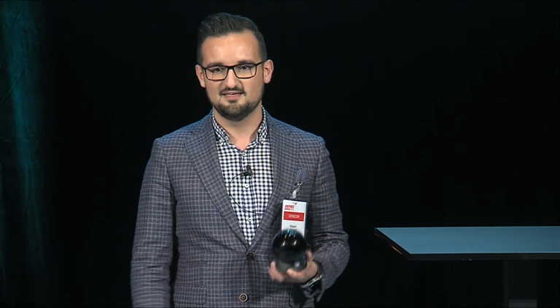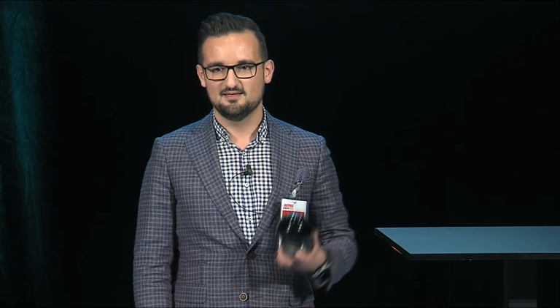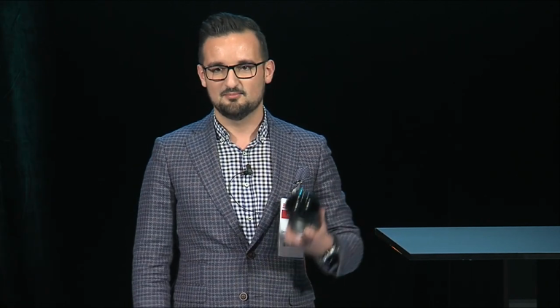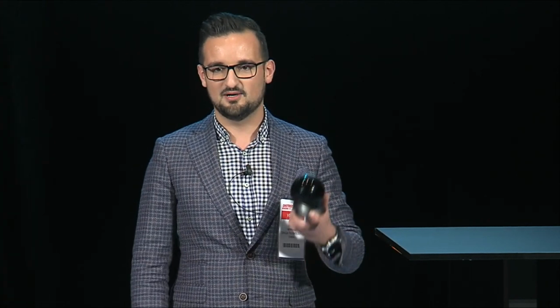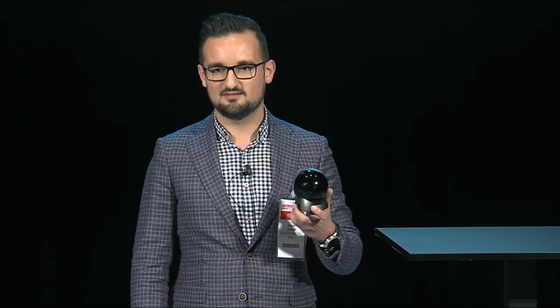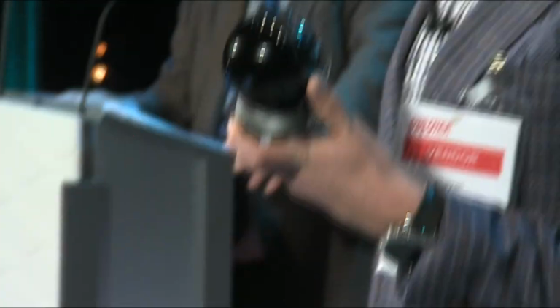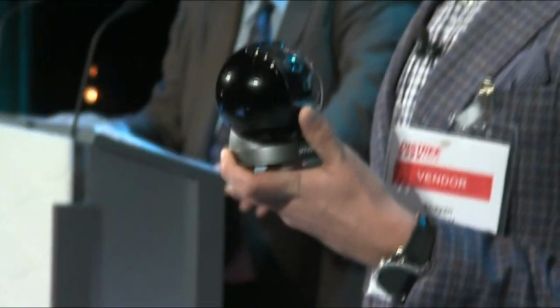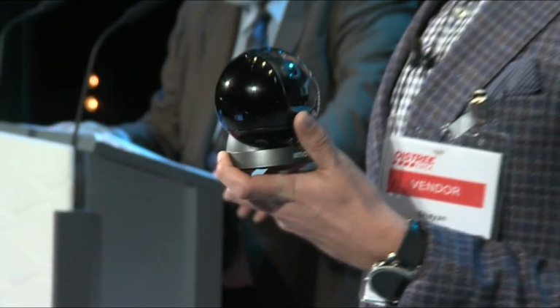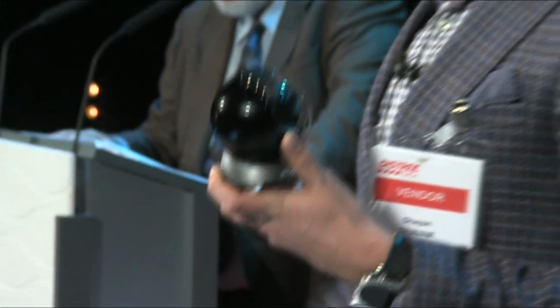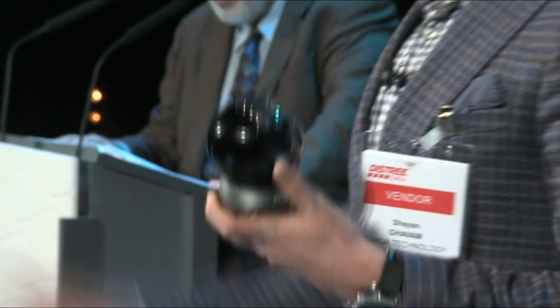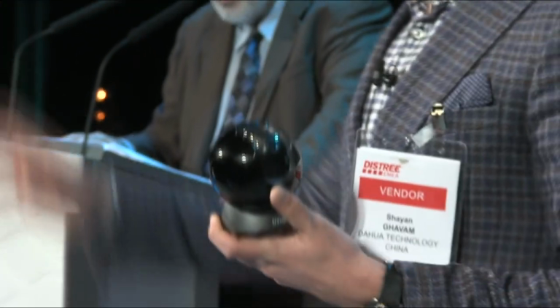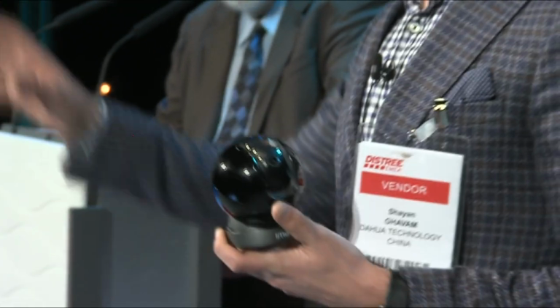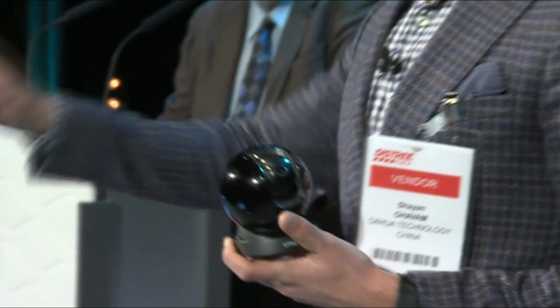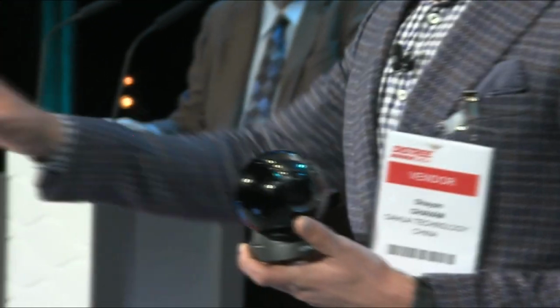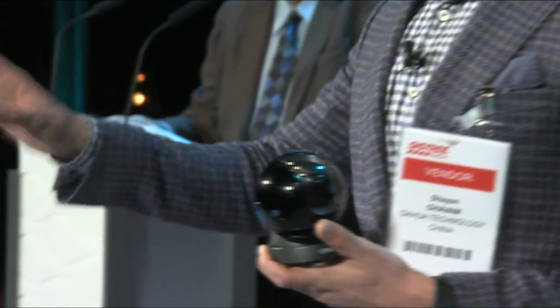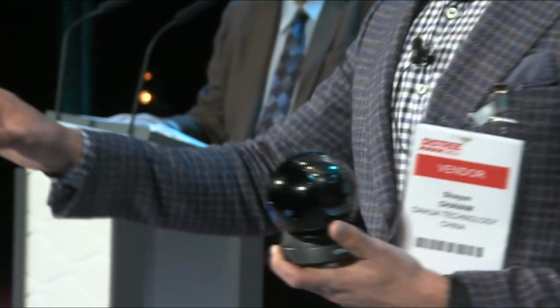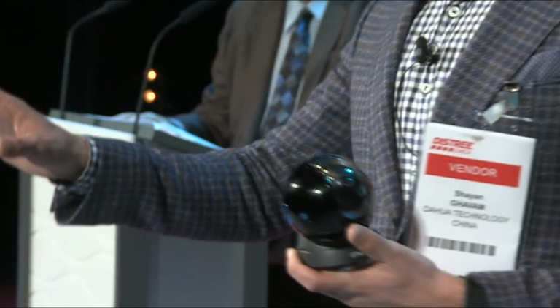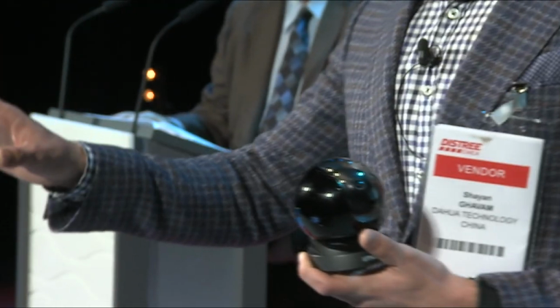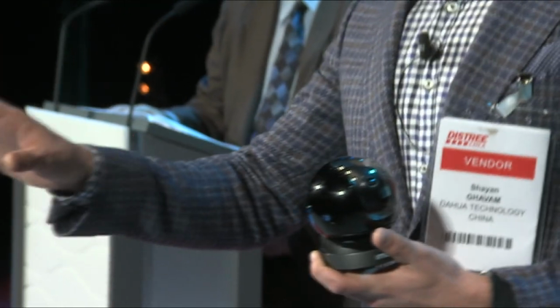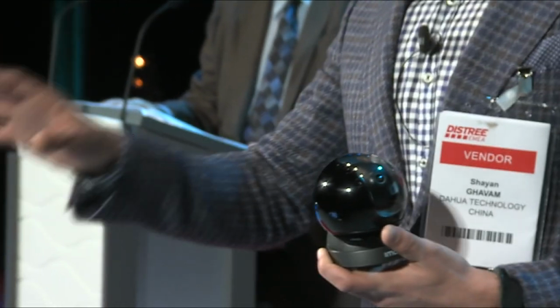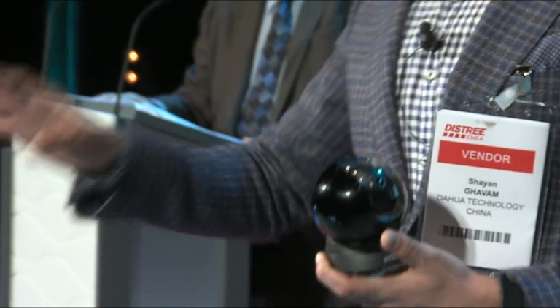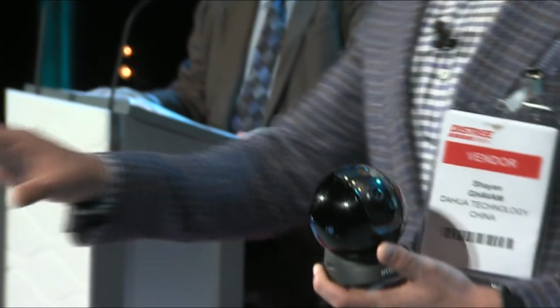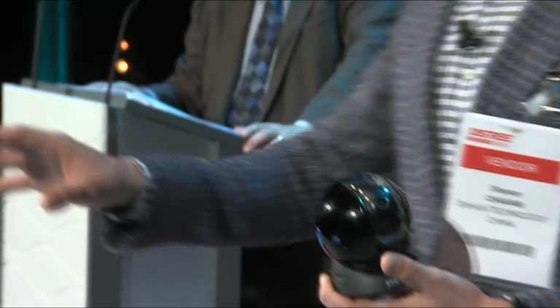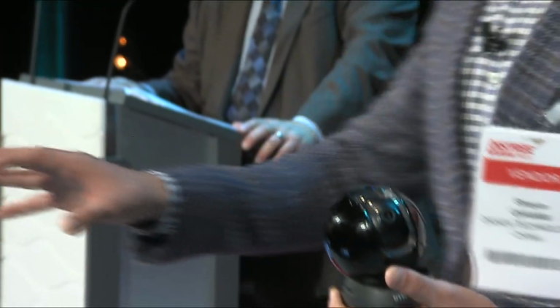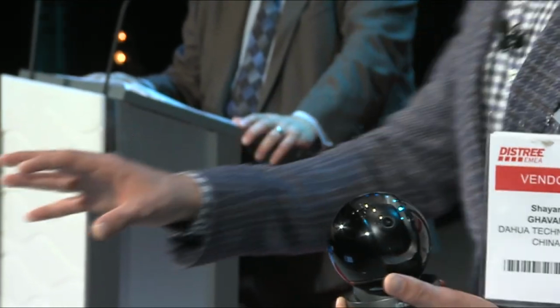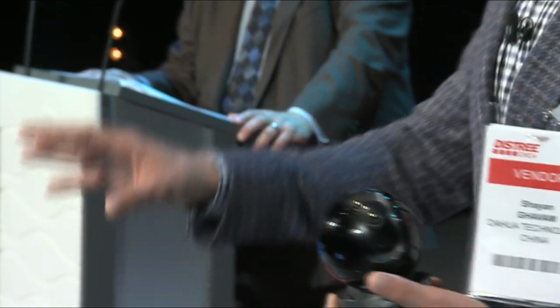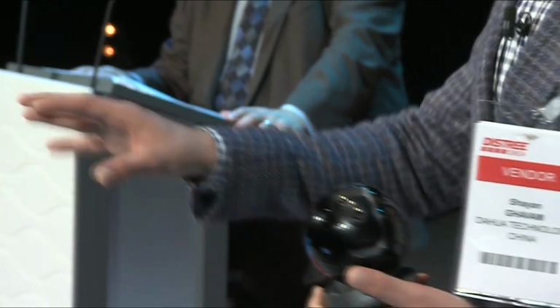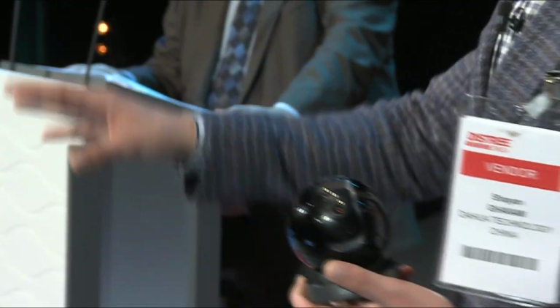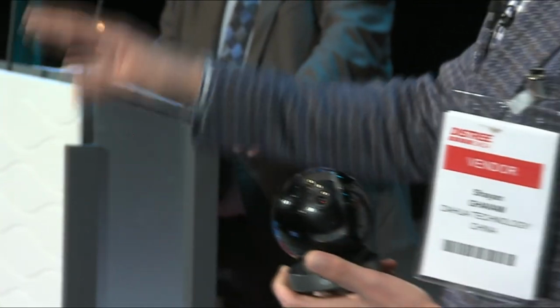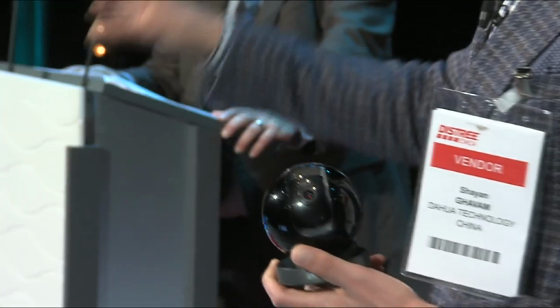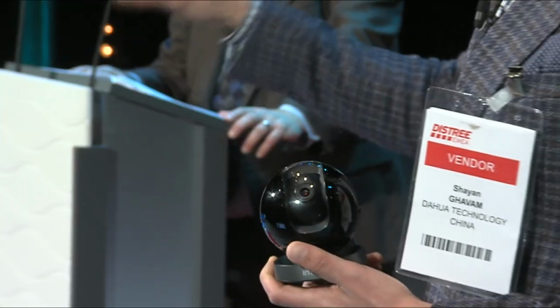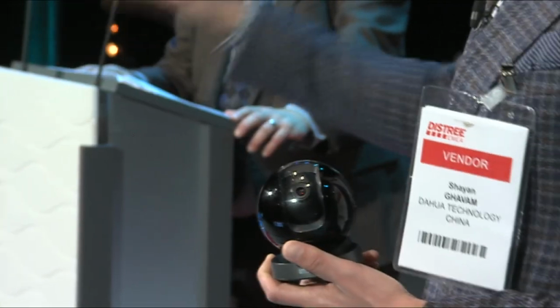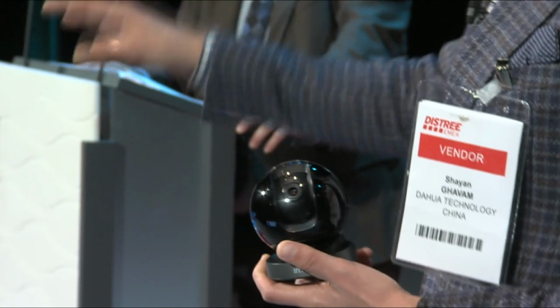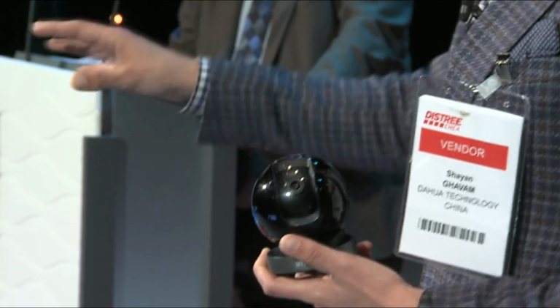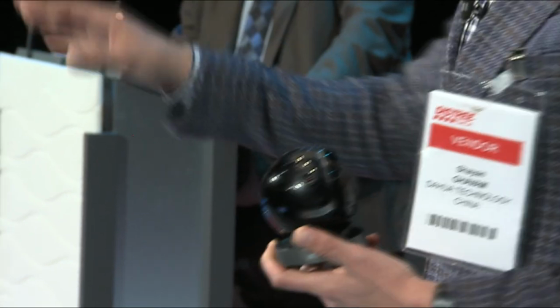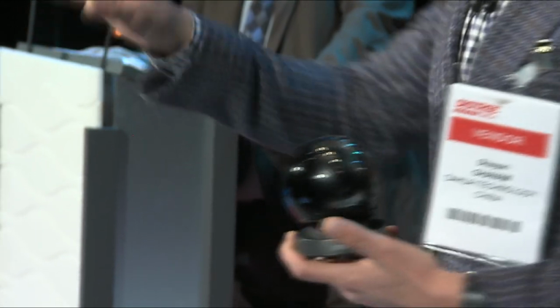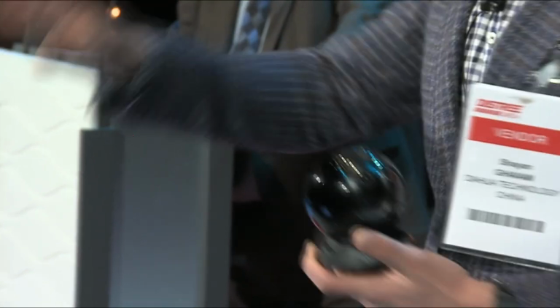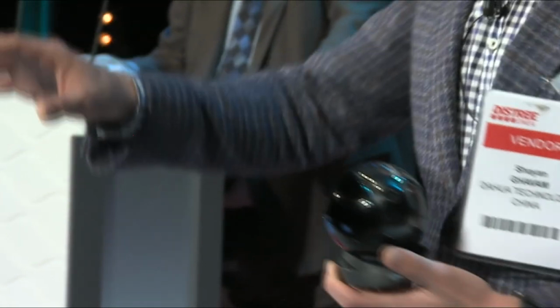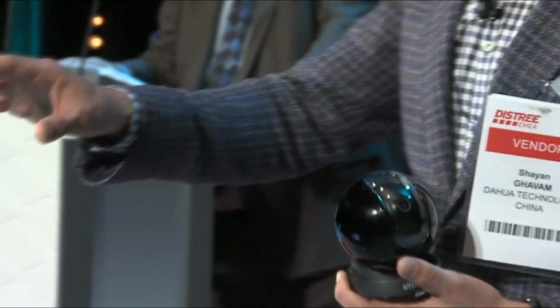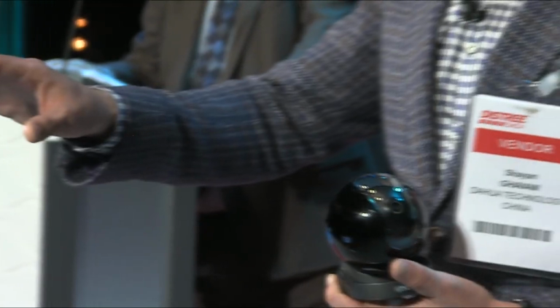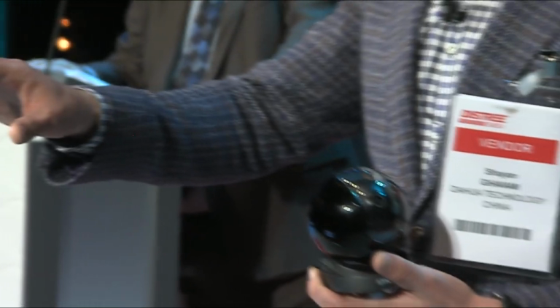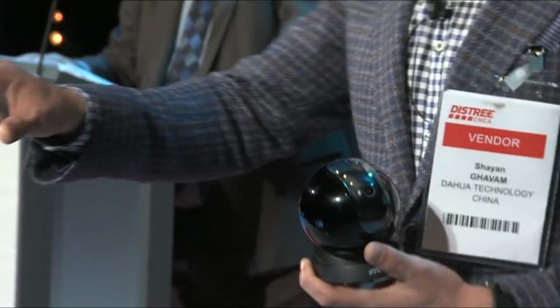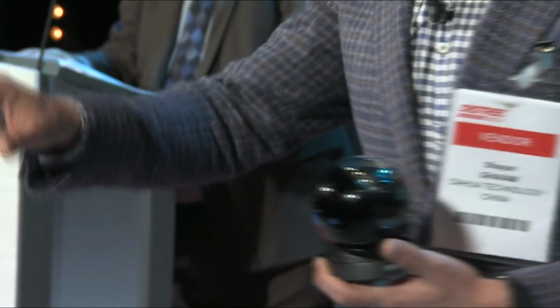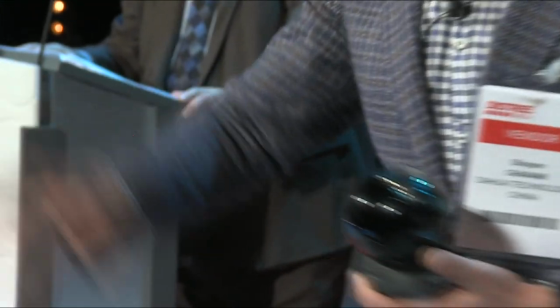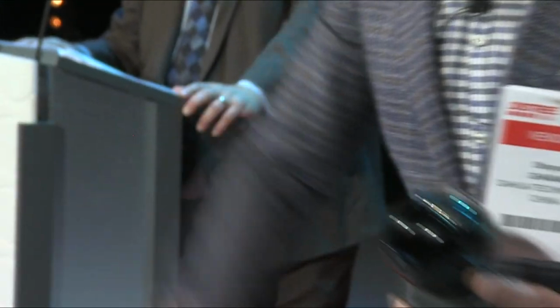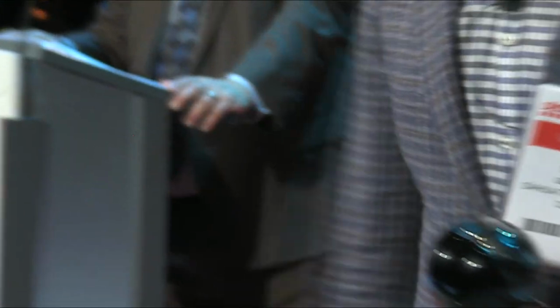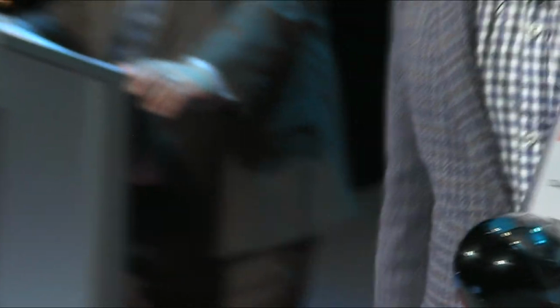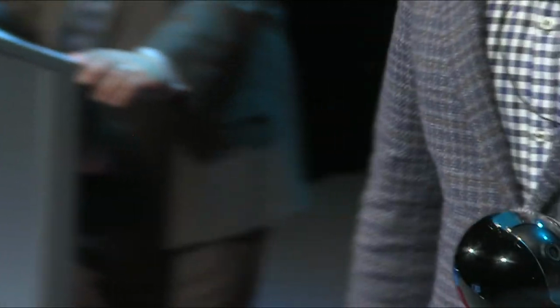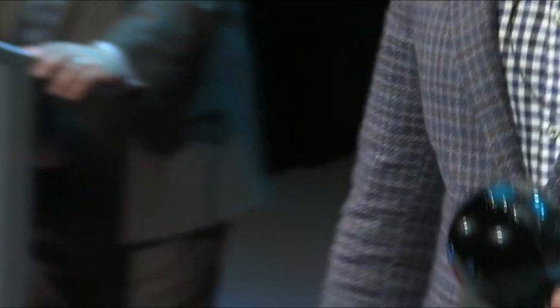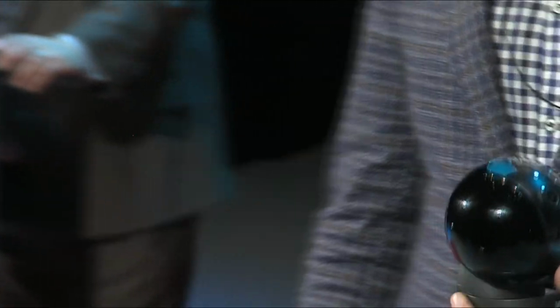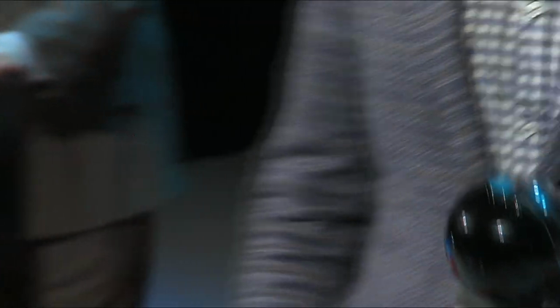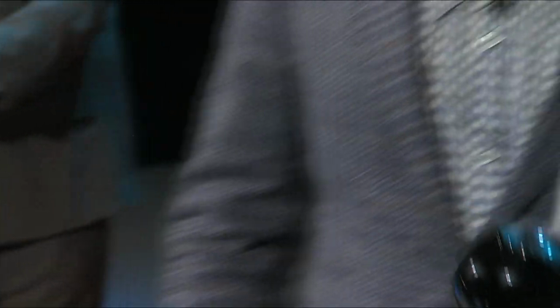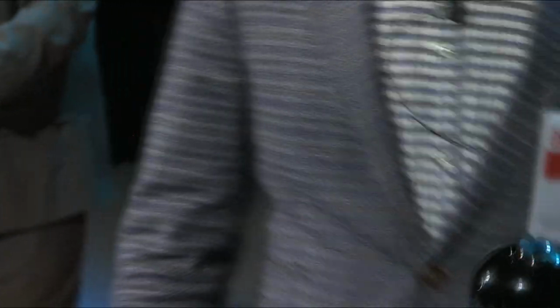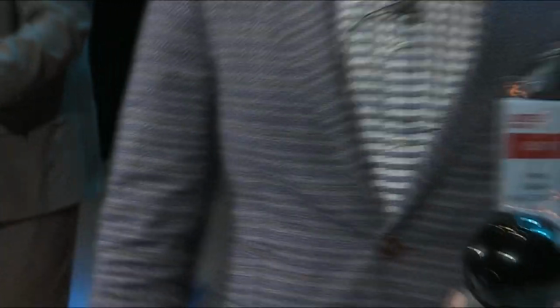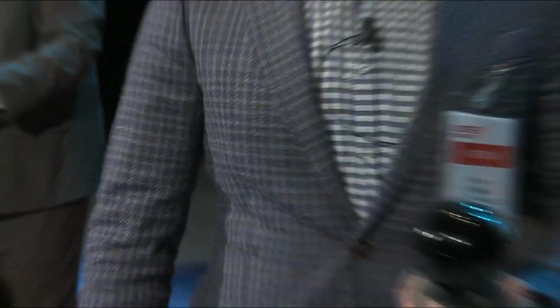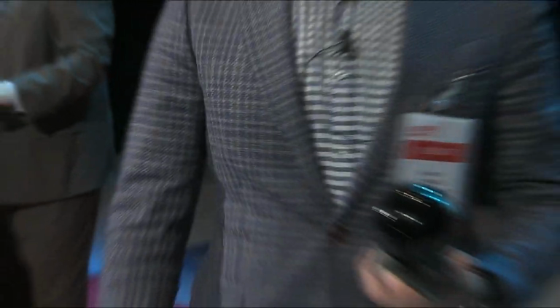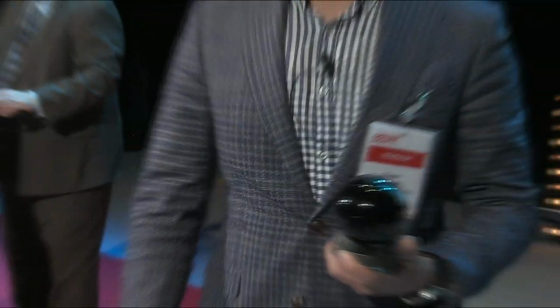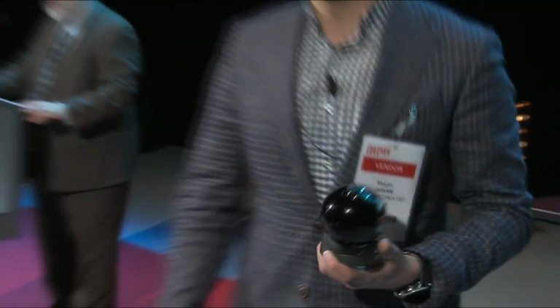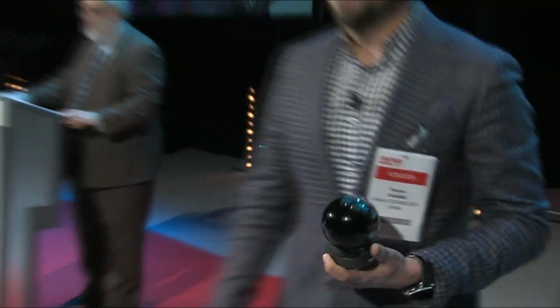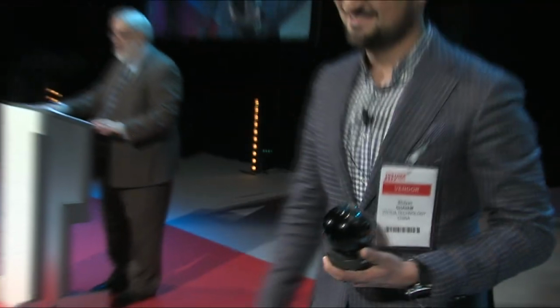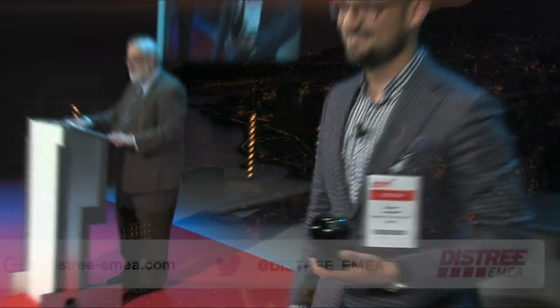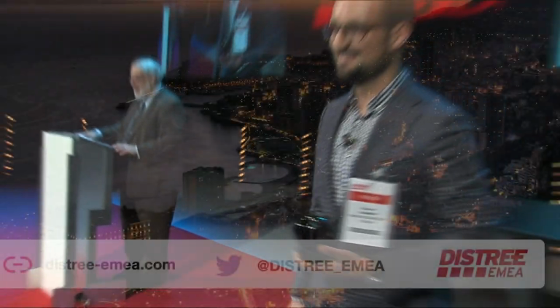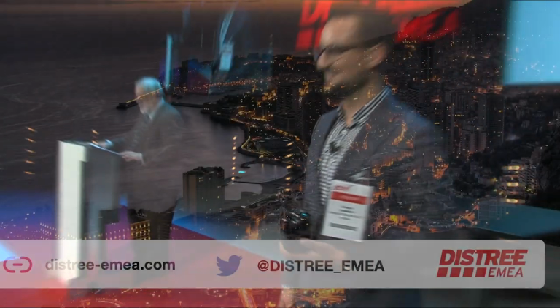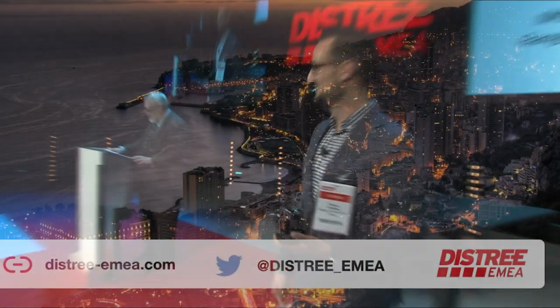But please promise me one thing: you don't use it to spy on your husband or your wife, okay? Thank you very much.